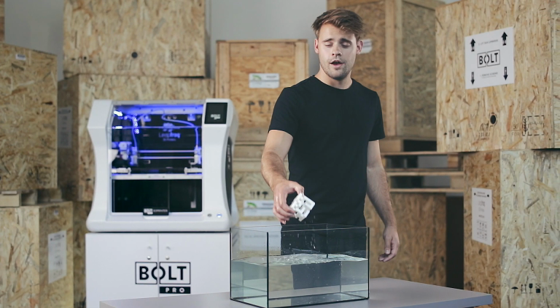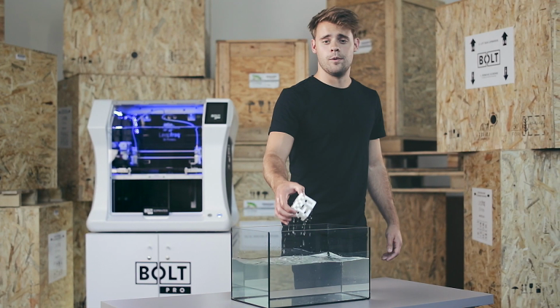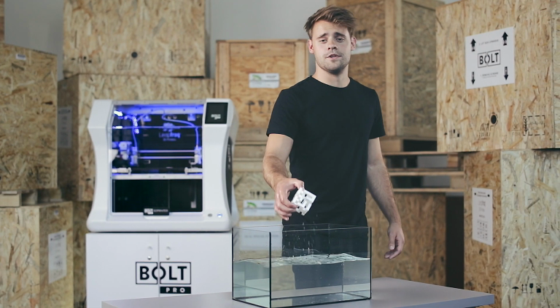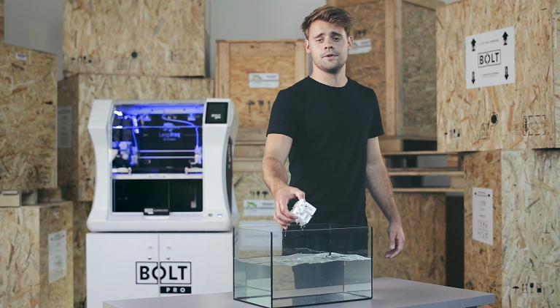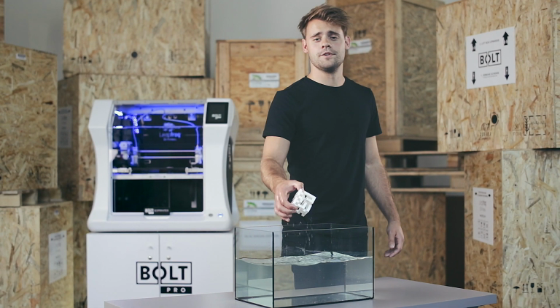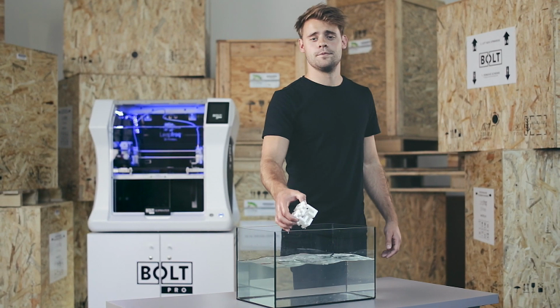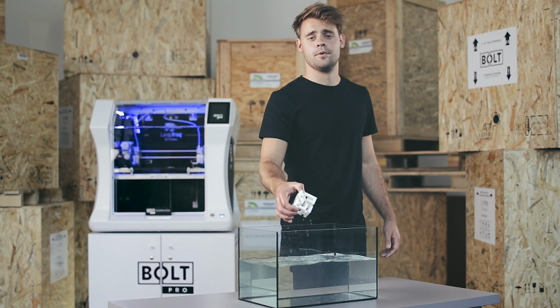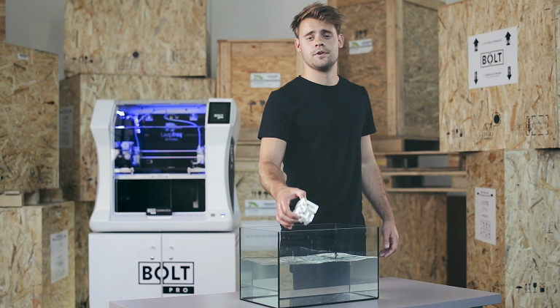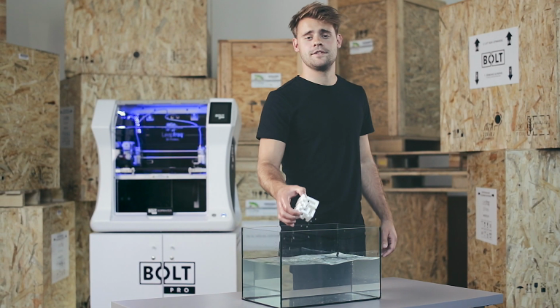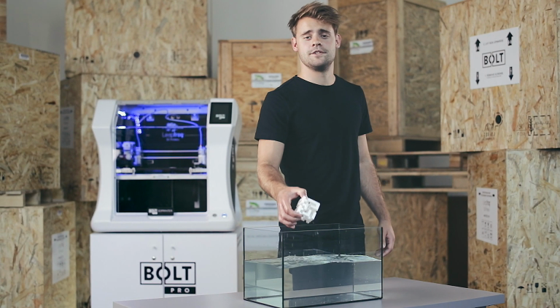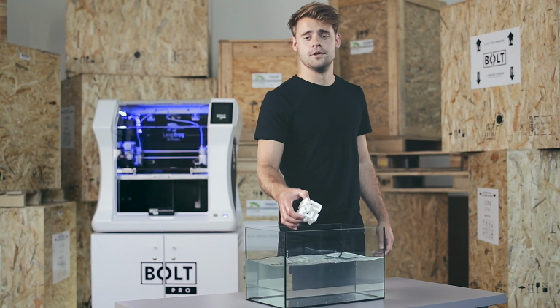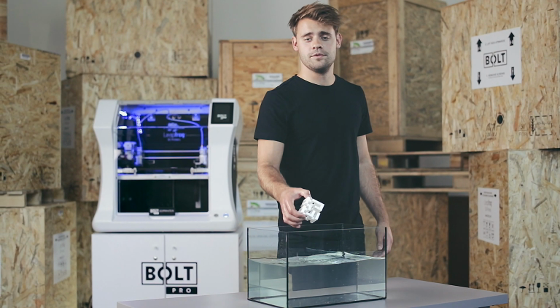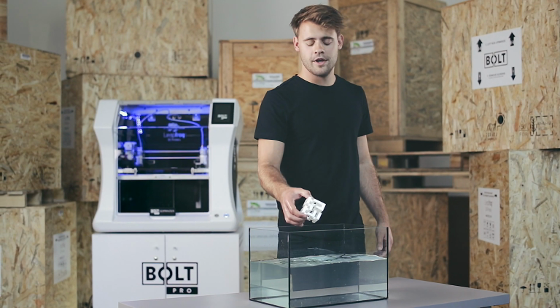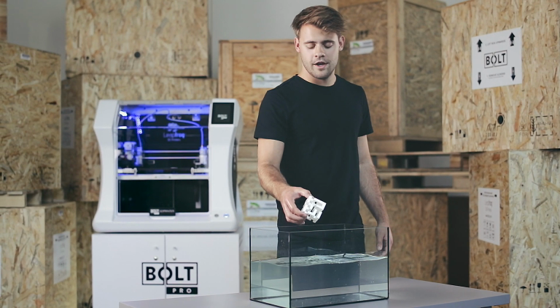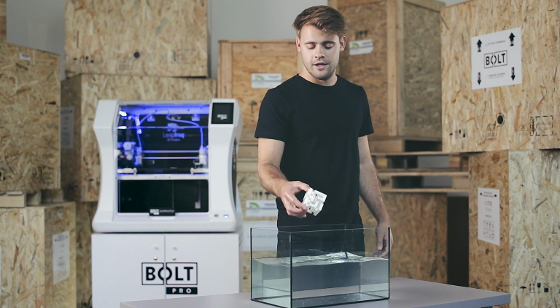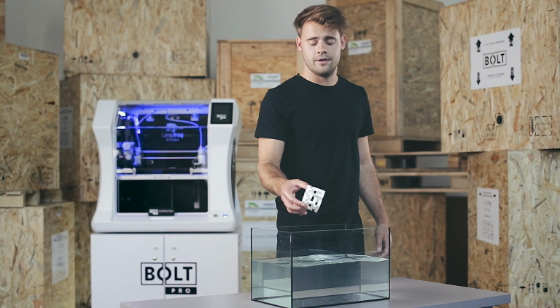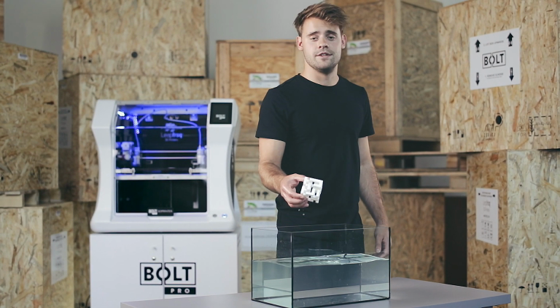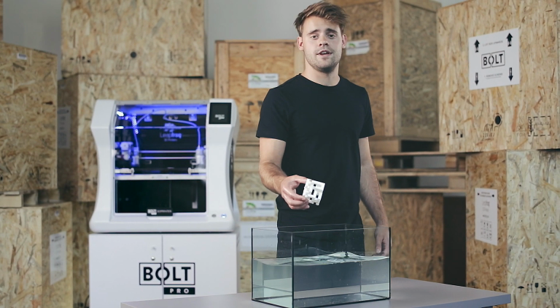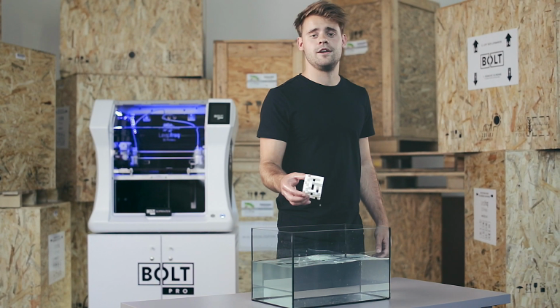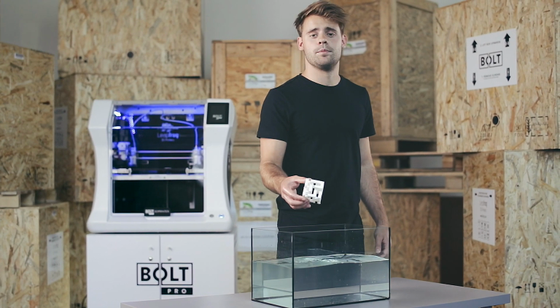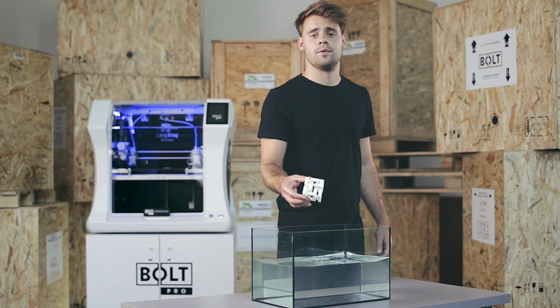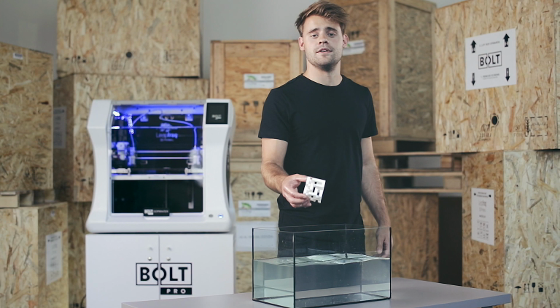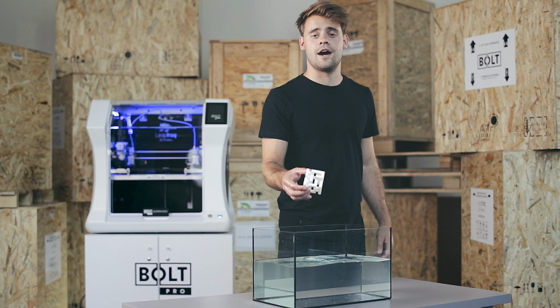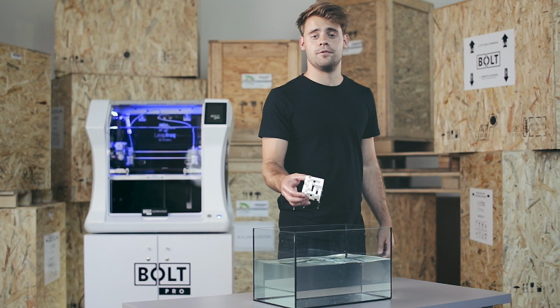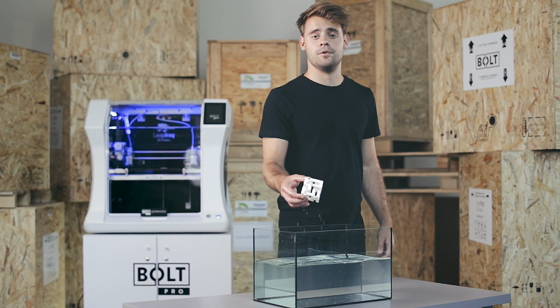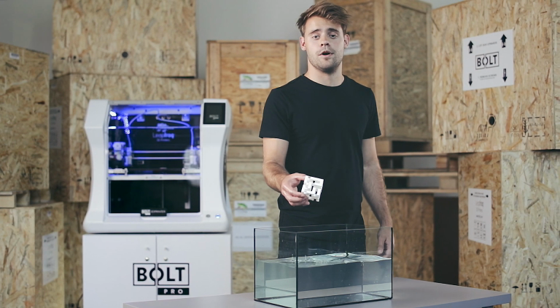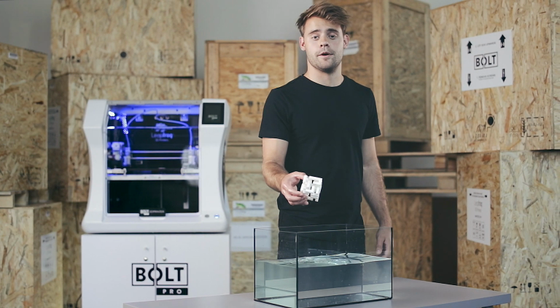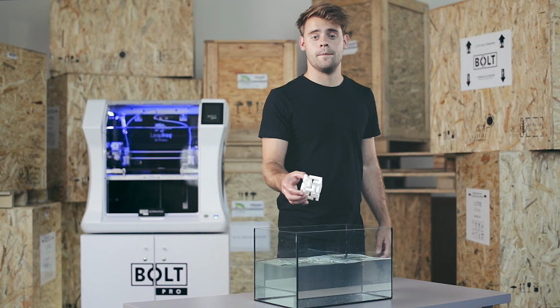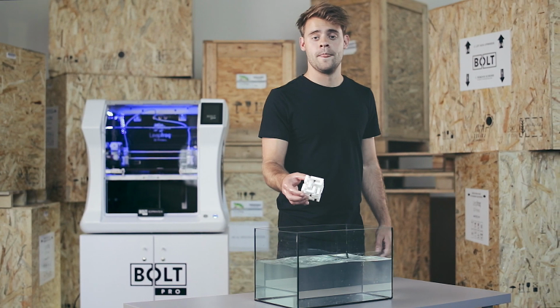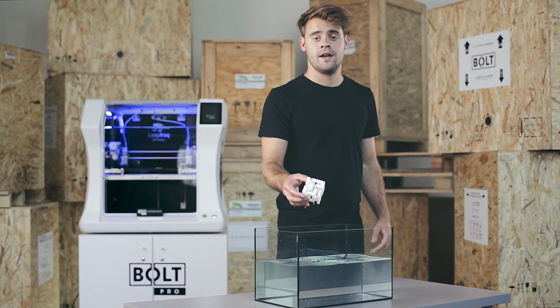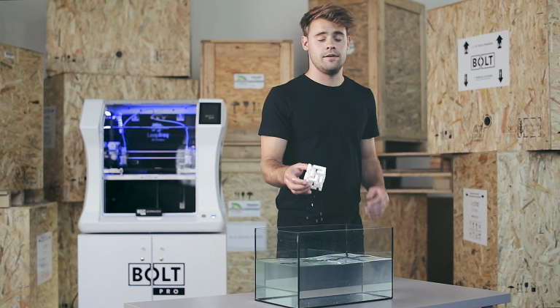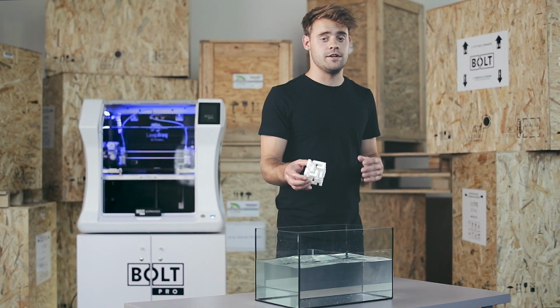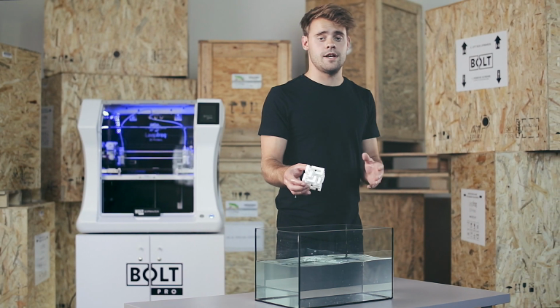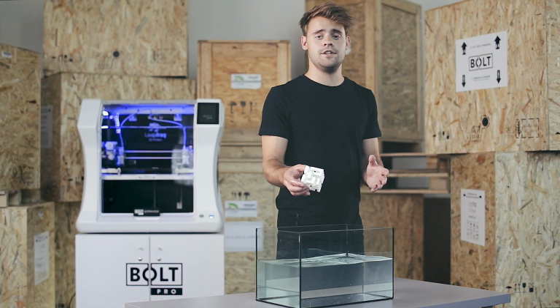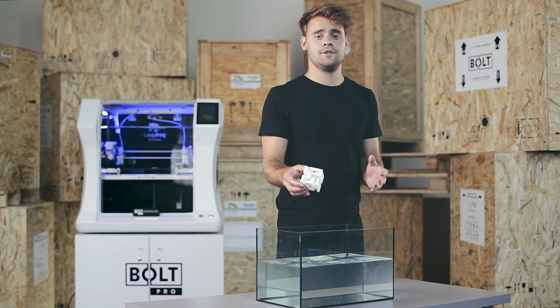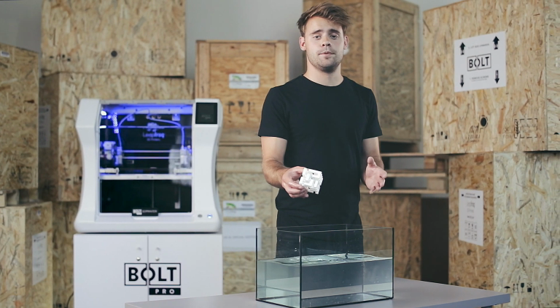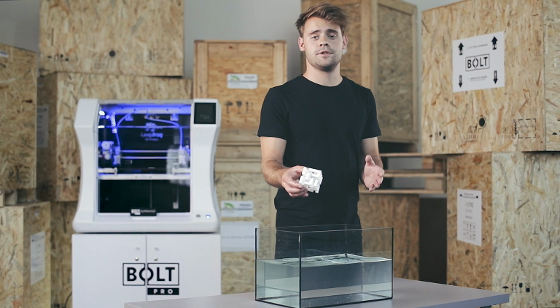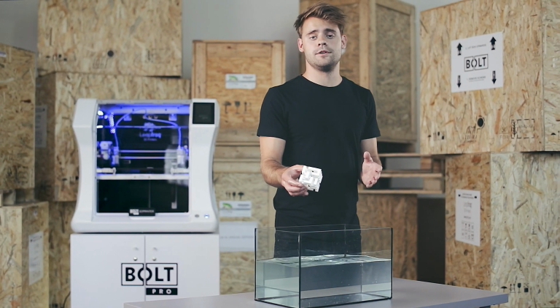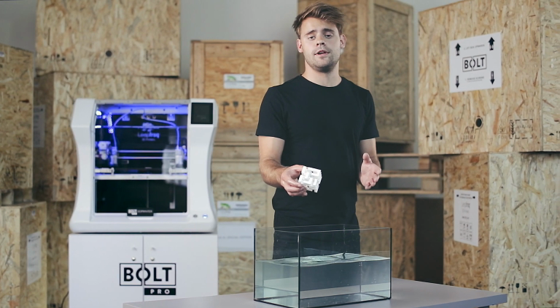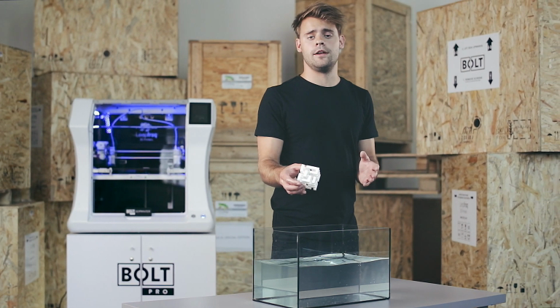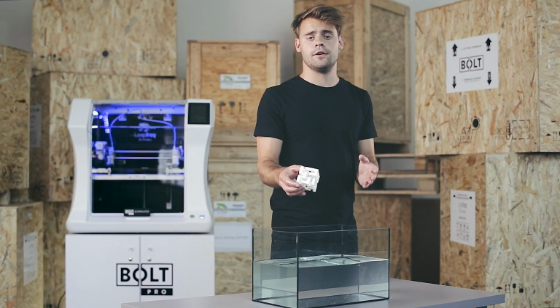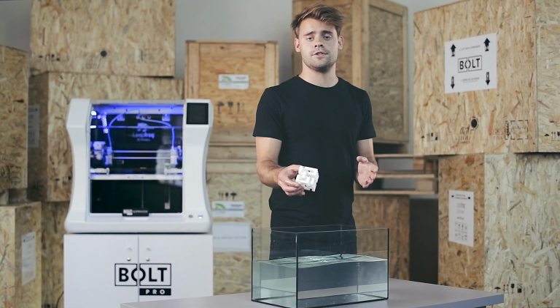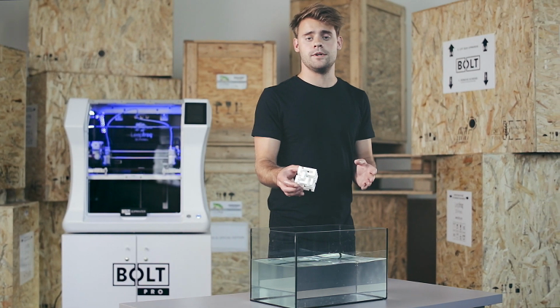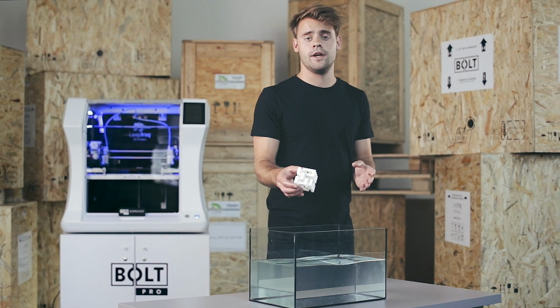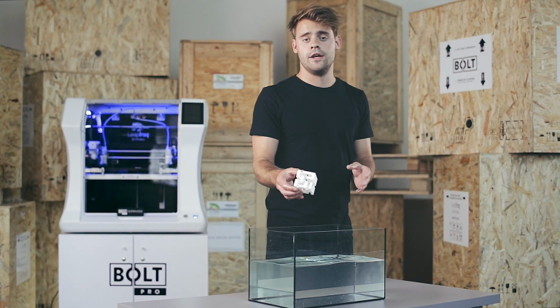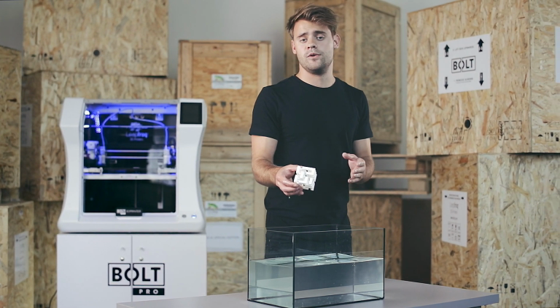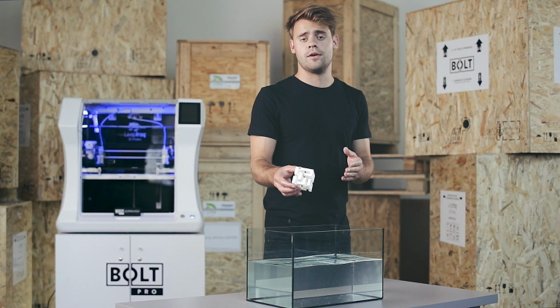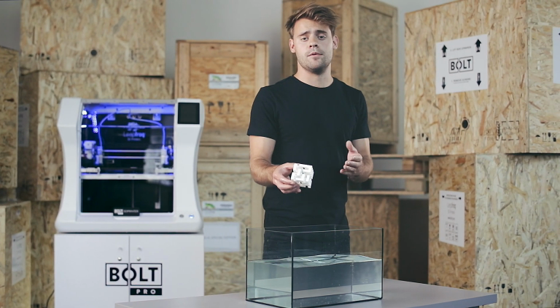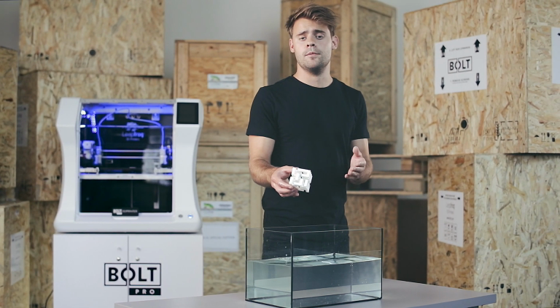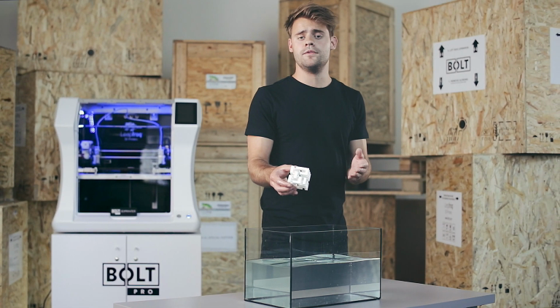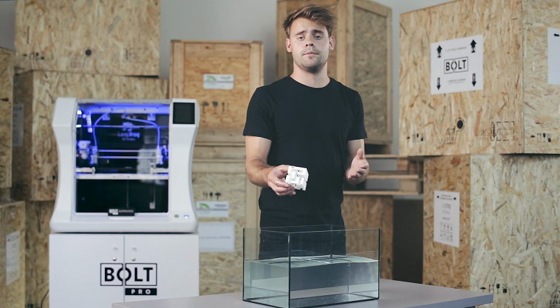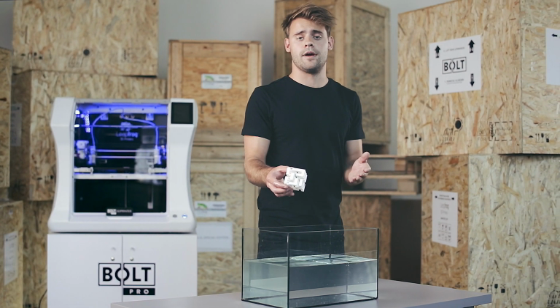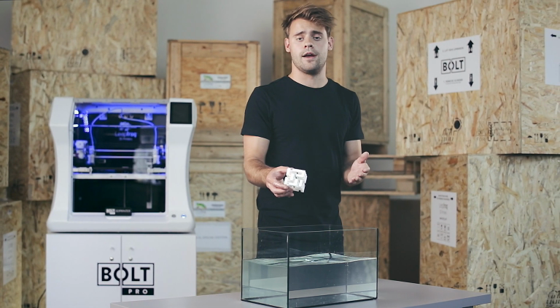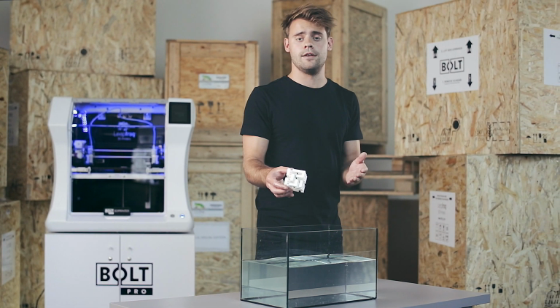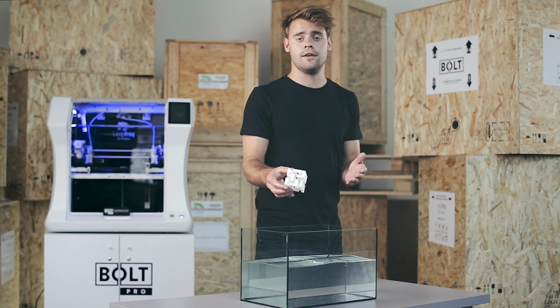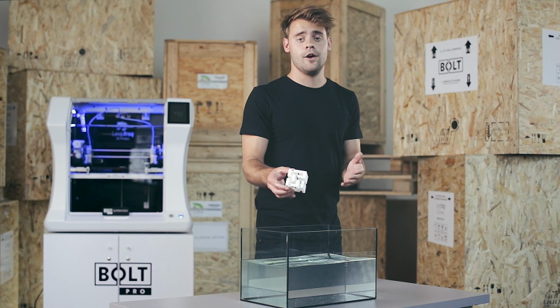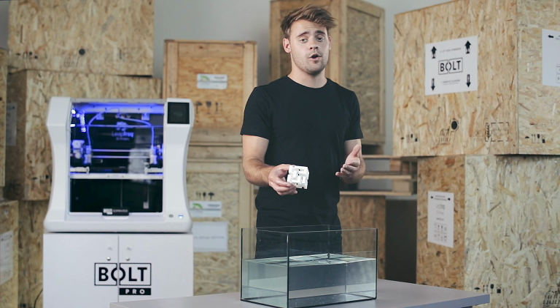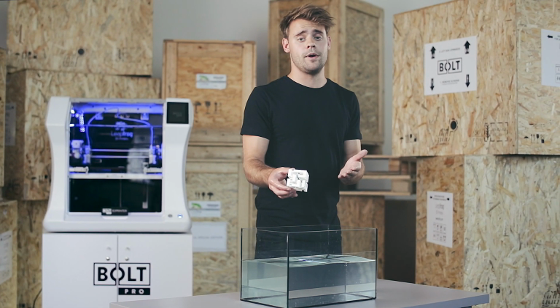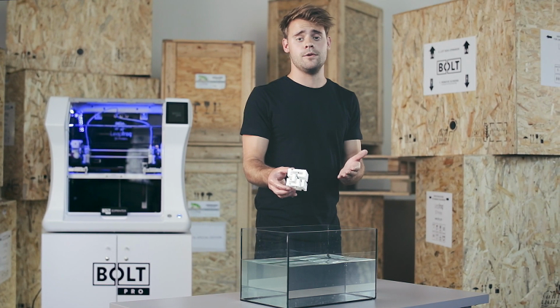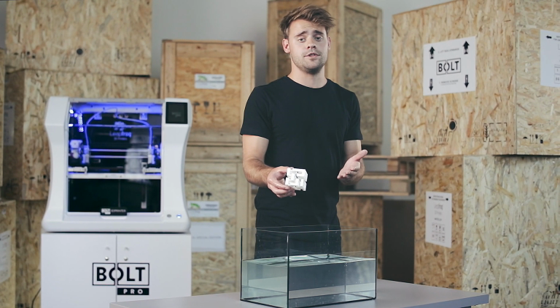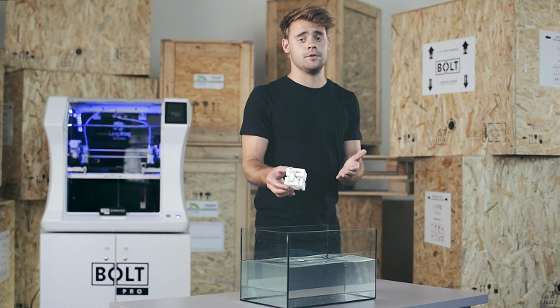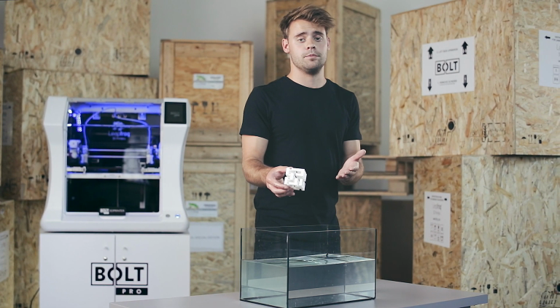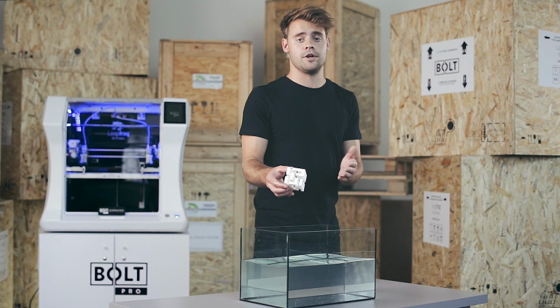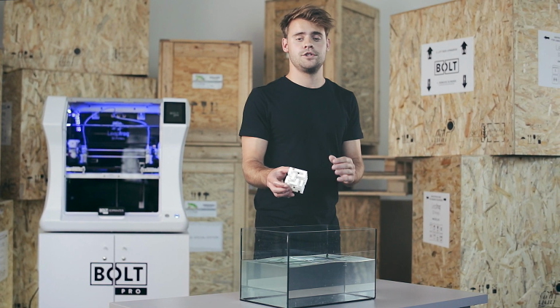Once all the support has dissolved you can take your print out of the water. If there's any support still clinging onto it you can remove that by hand or by using a brush.